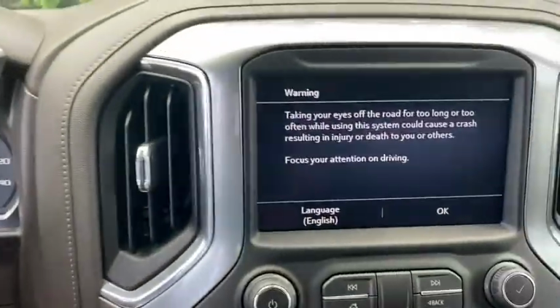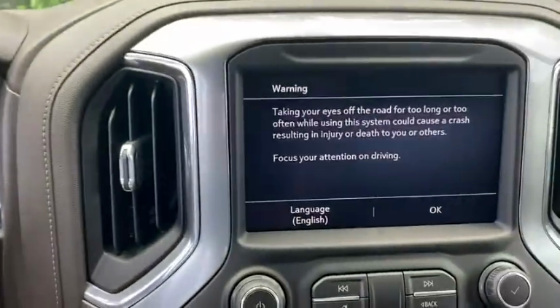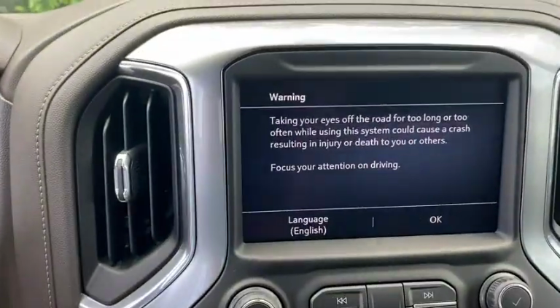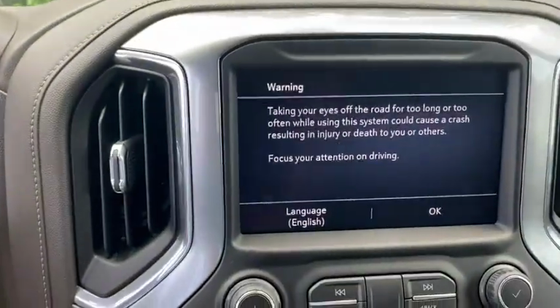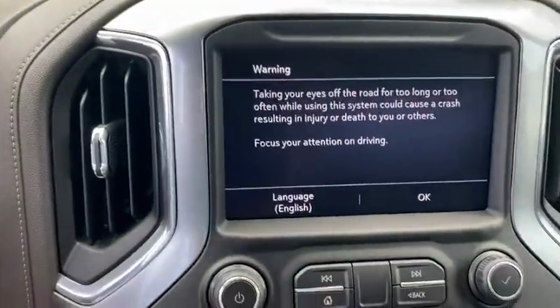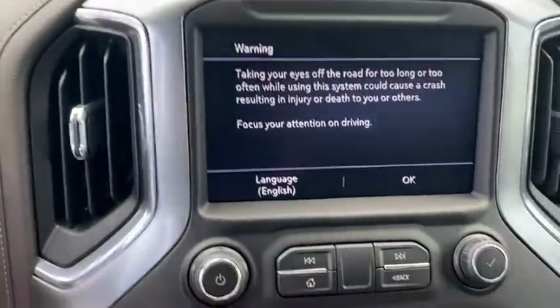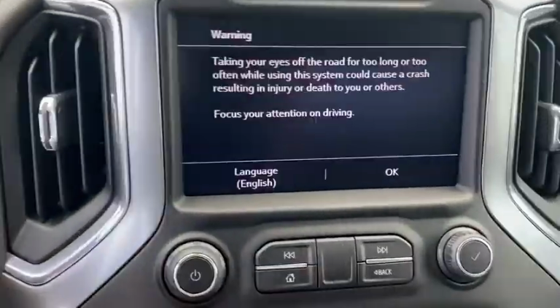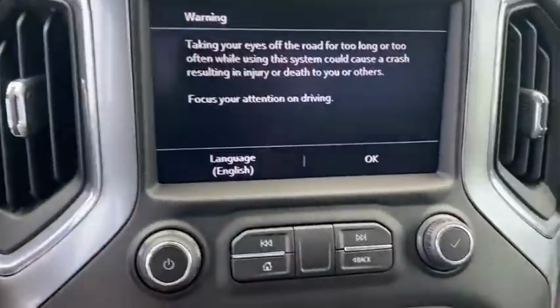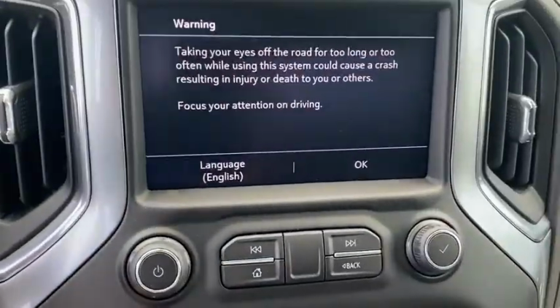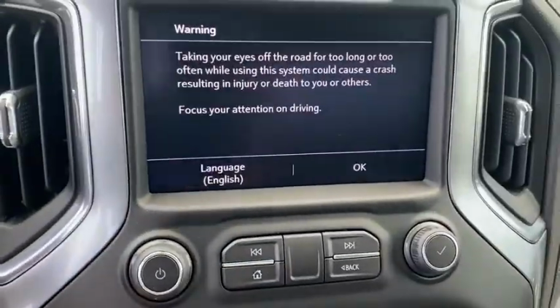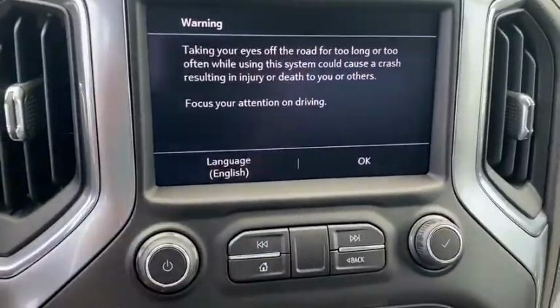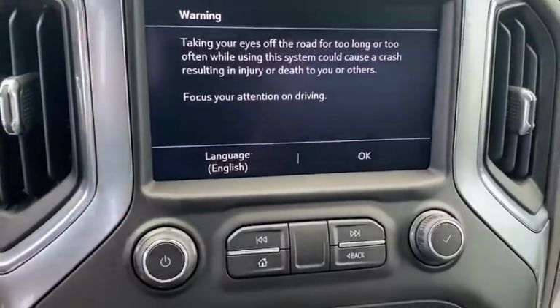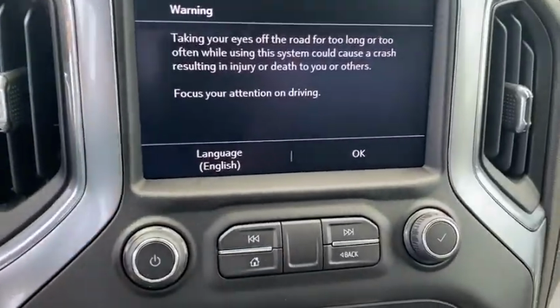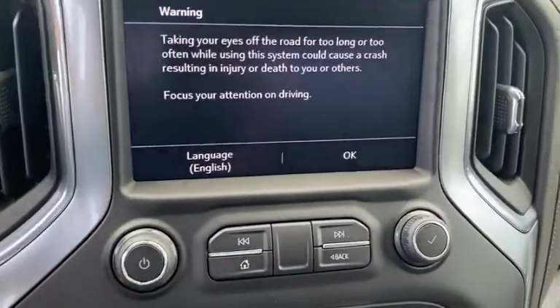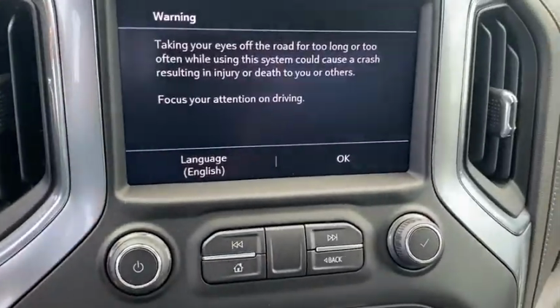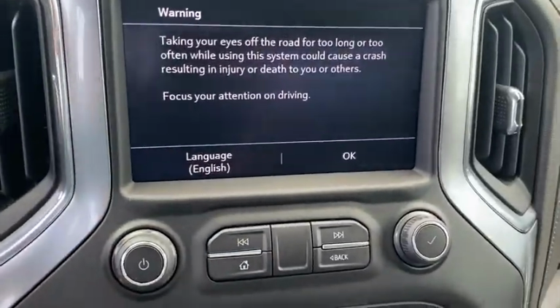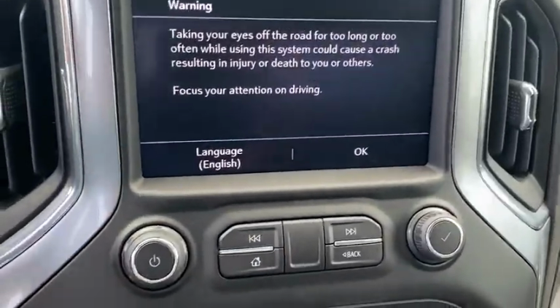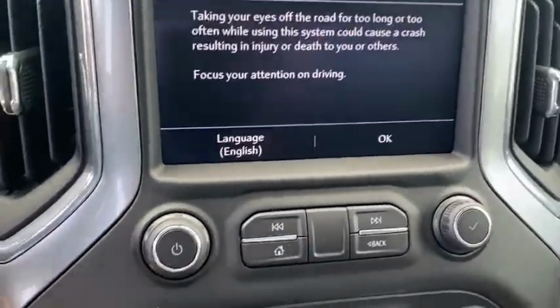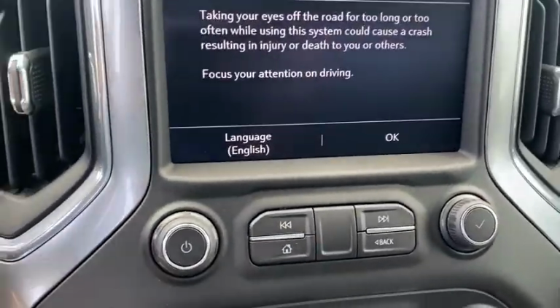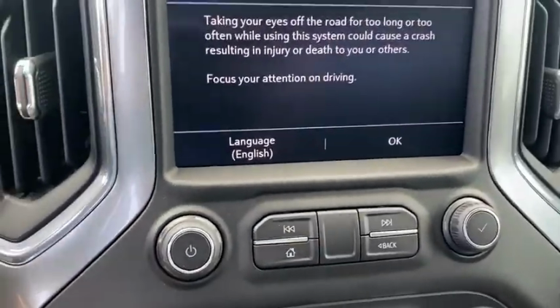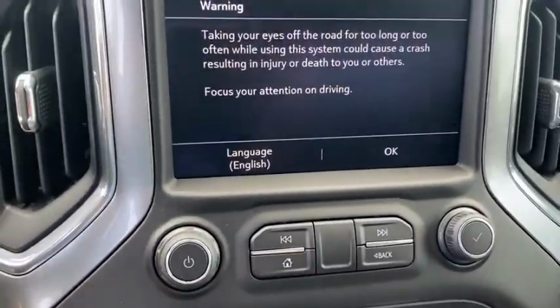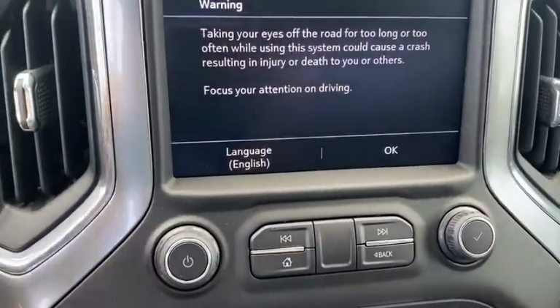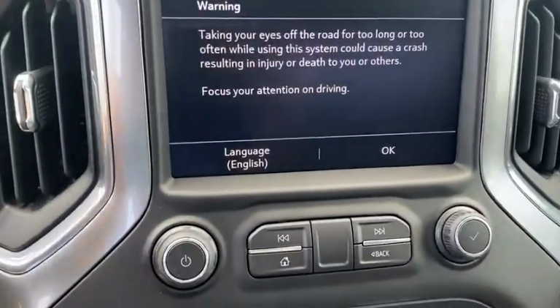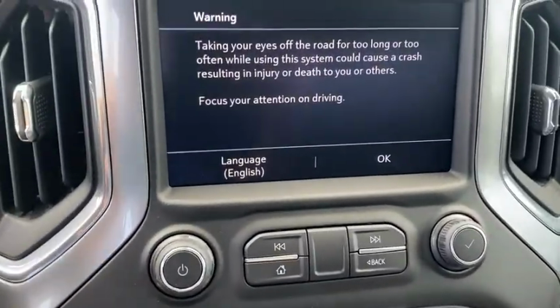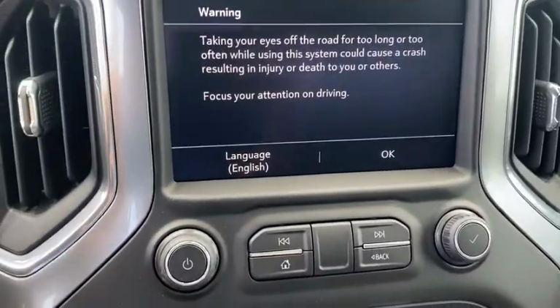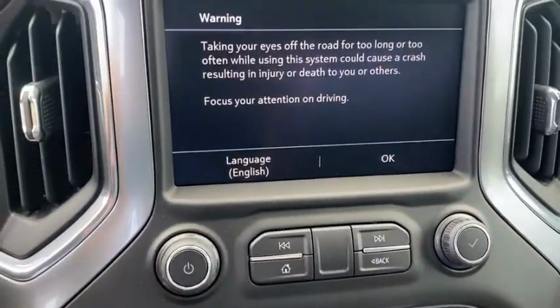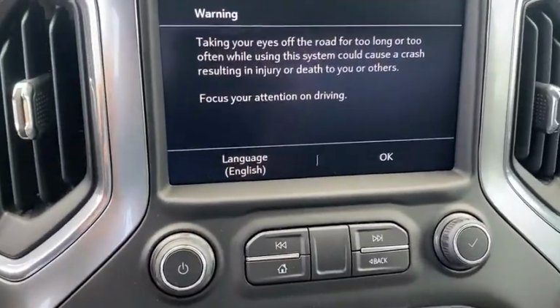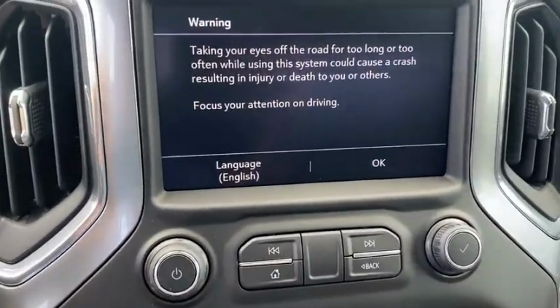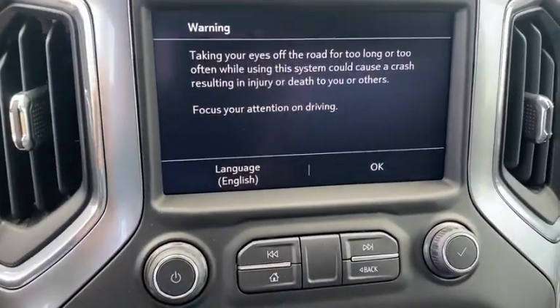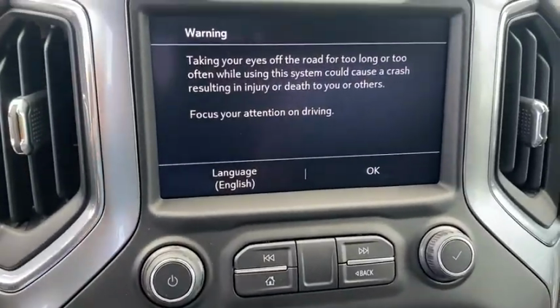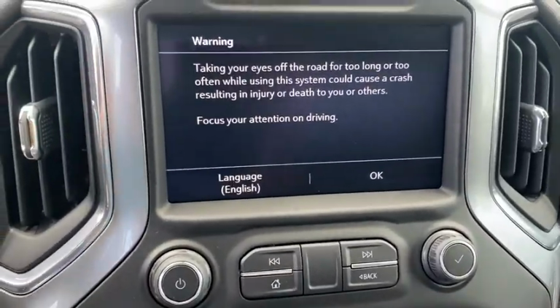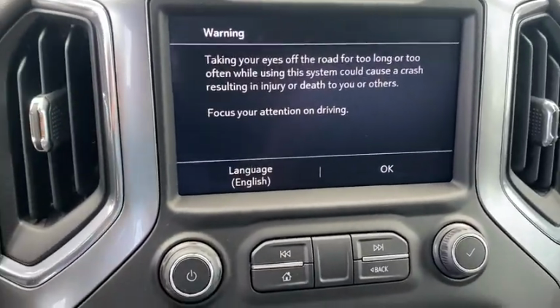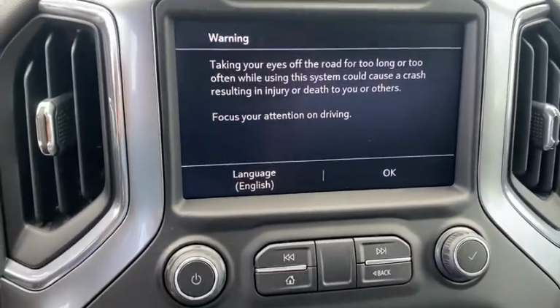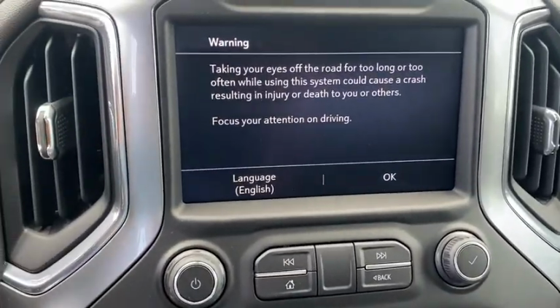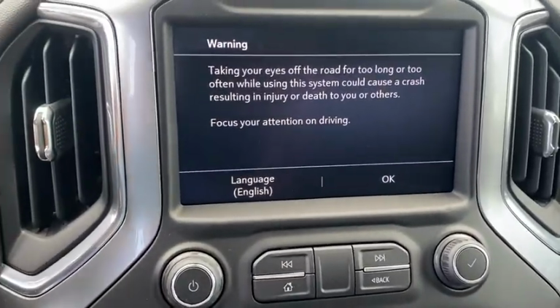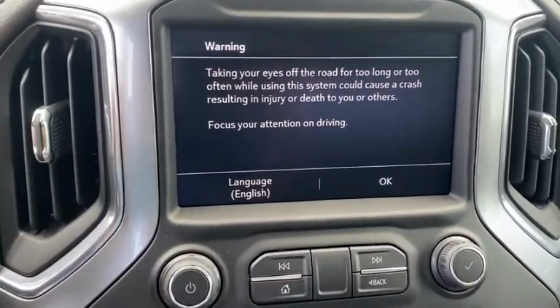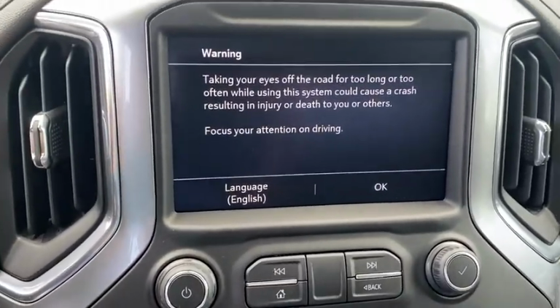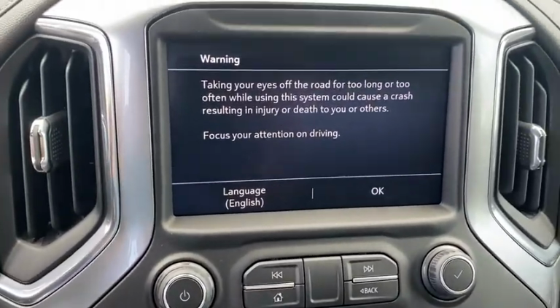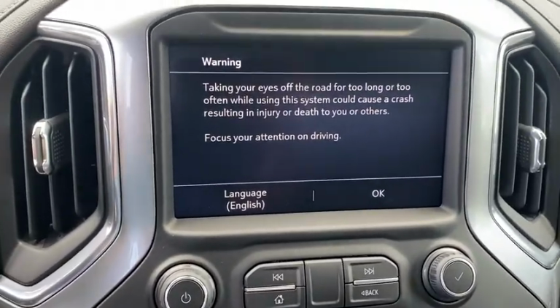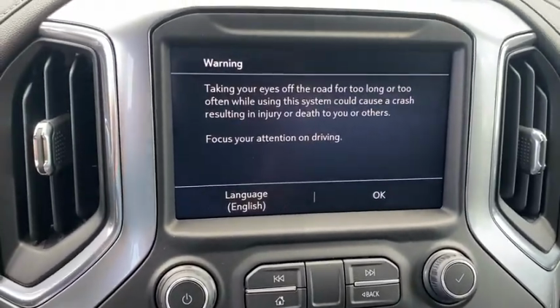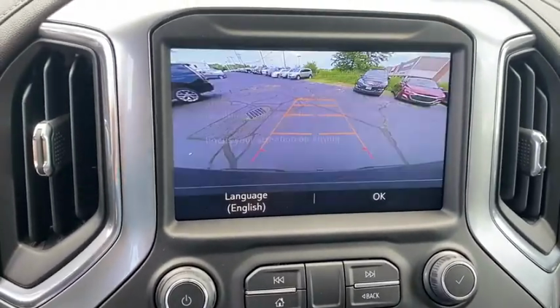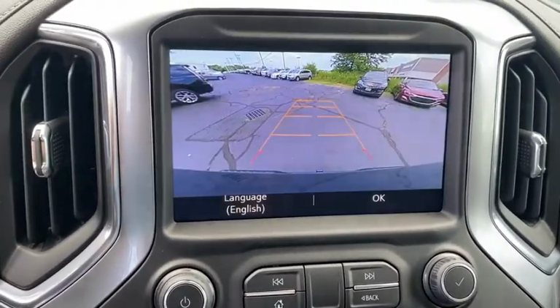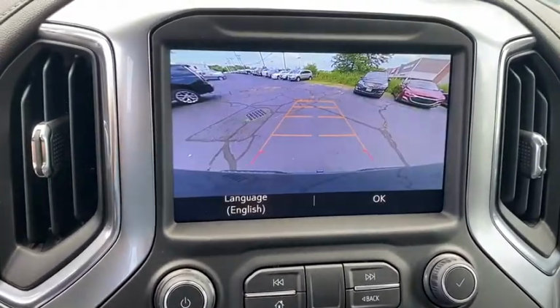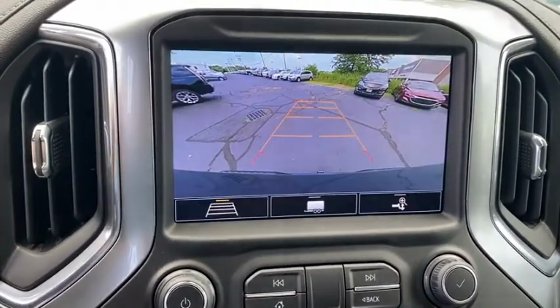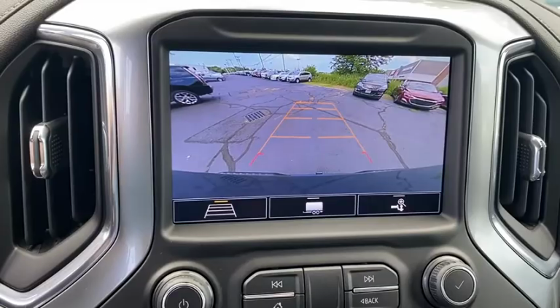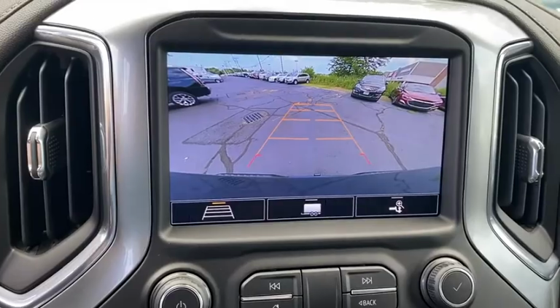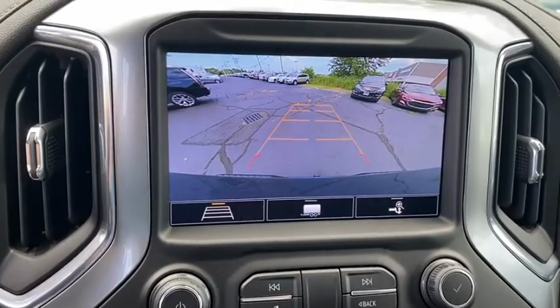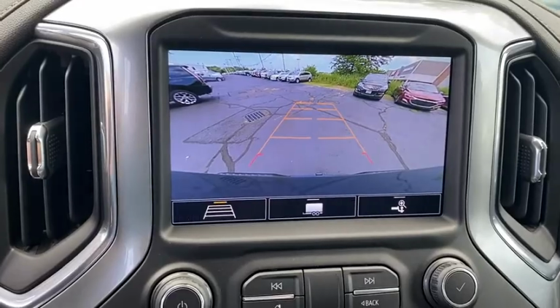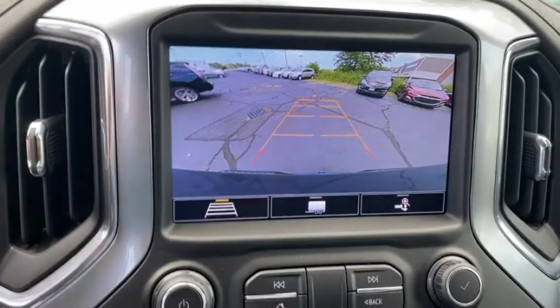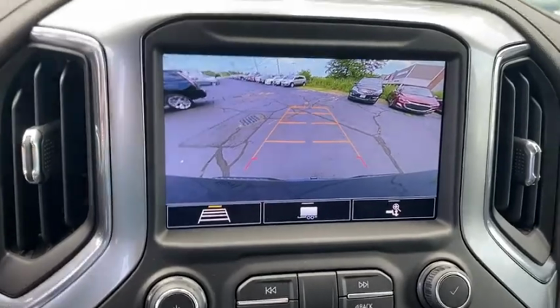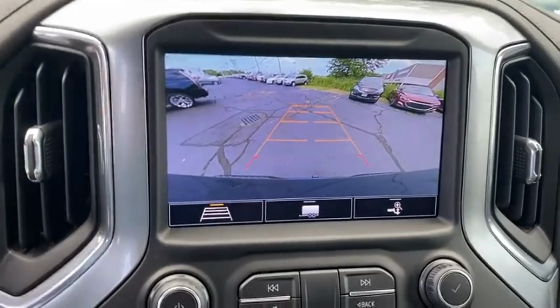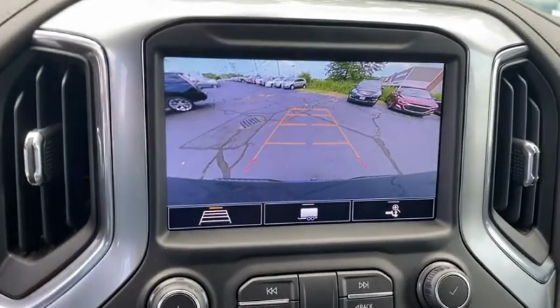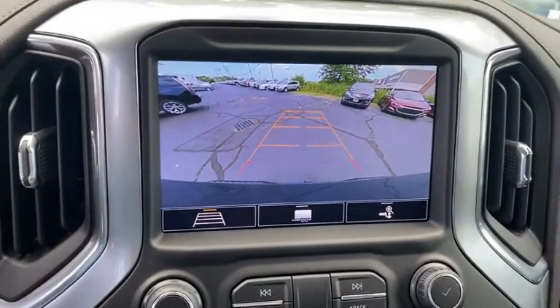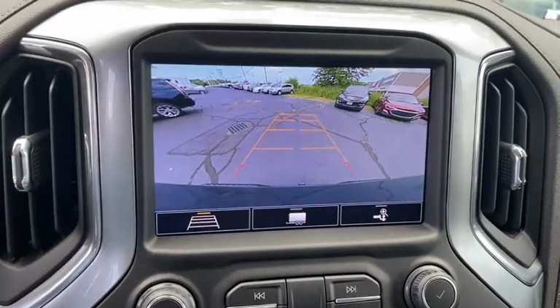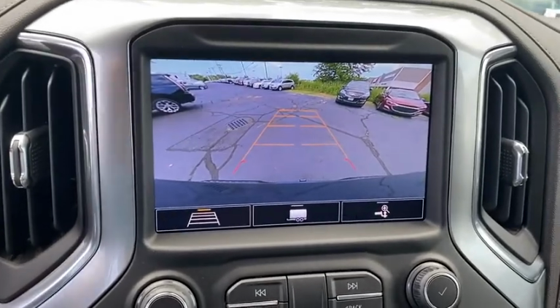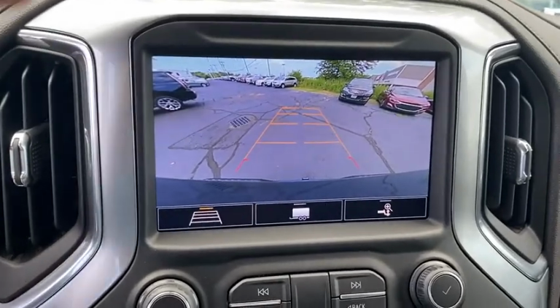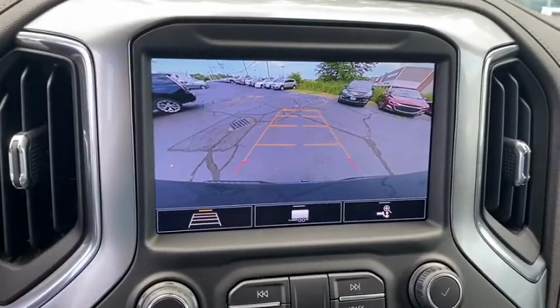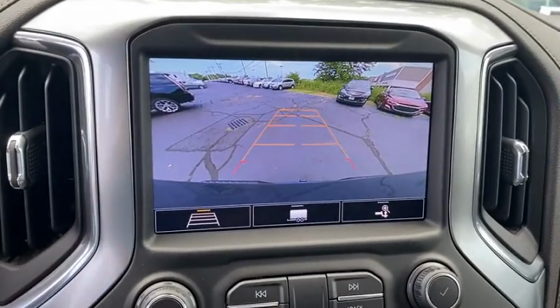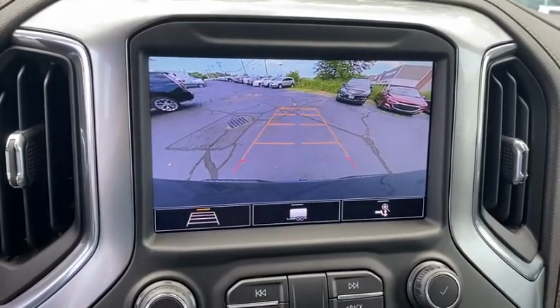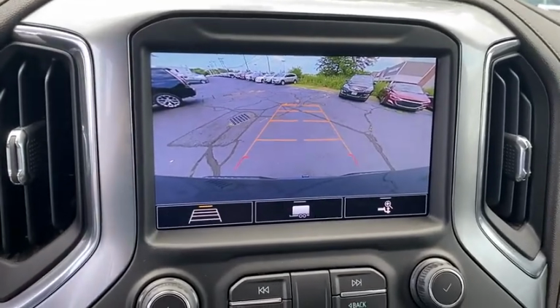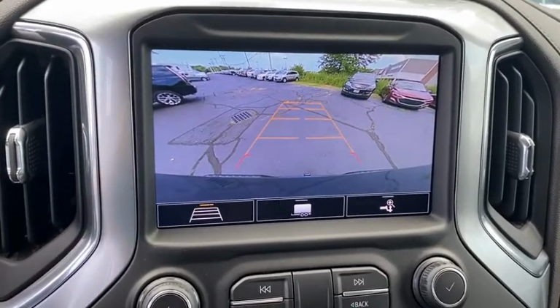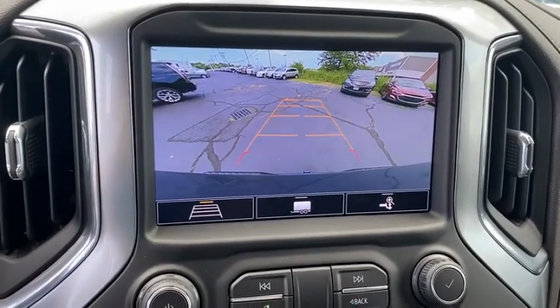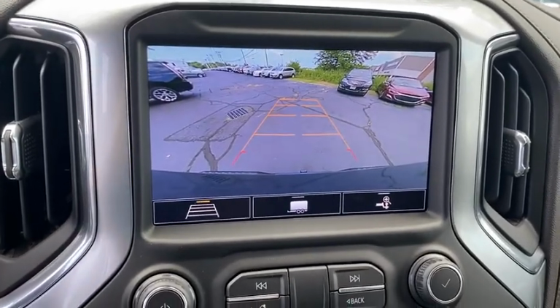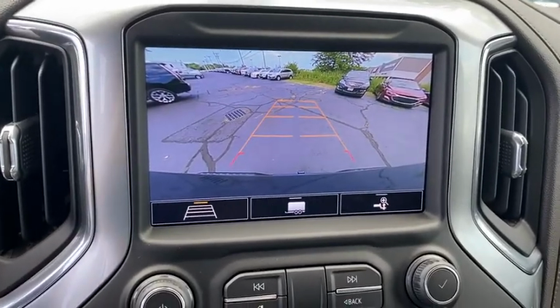Compass, trip computer, fog lights, rear window defroster, leather package, heated steering wheel, power windows.